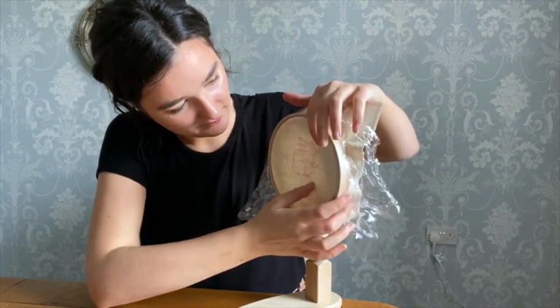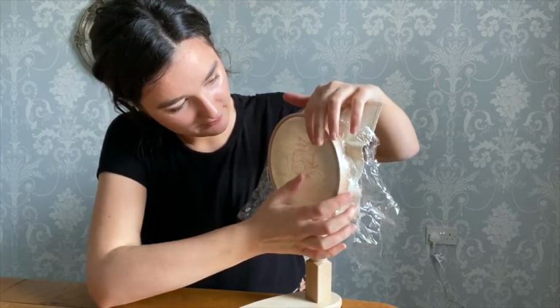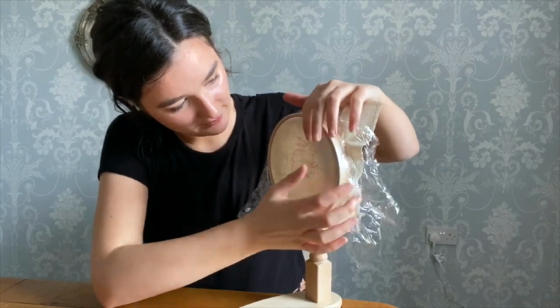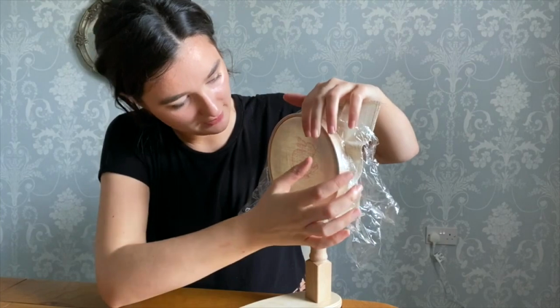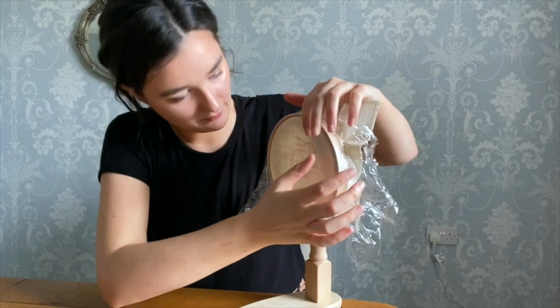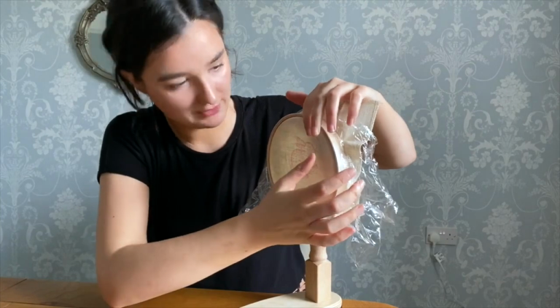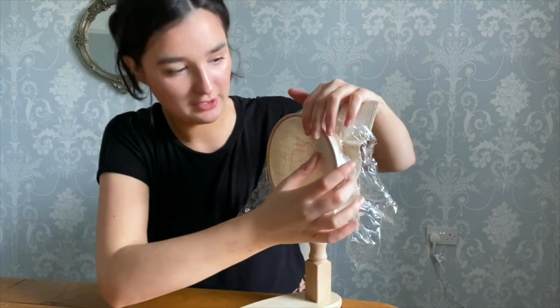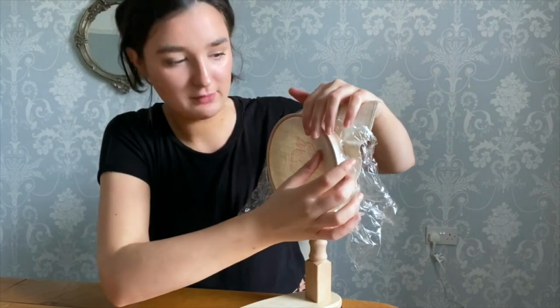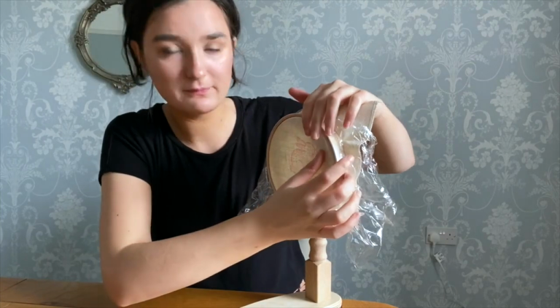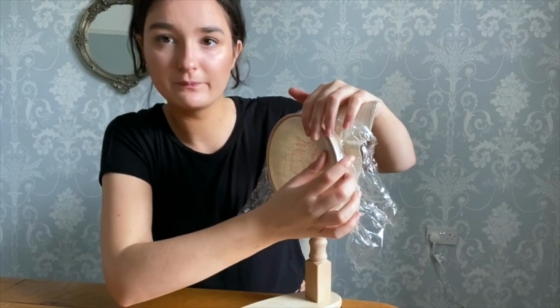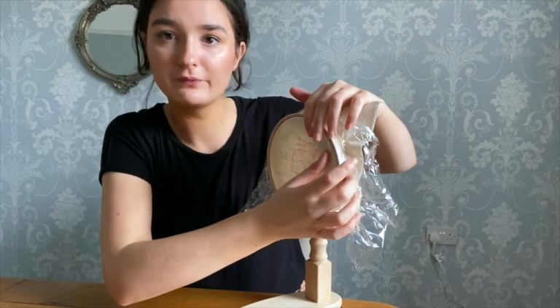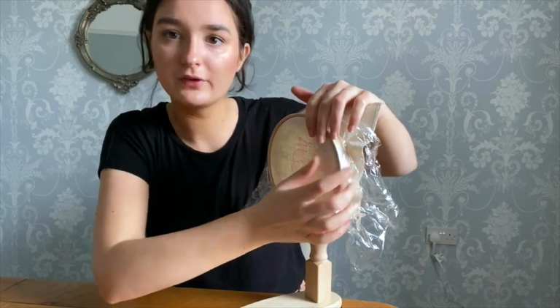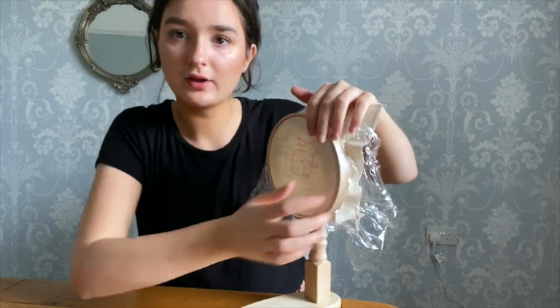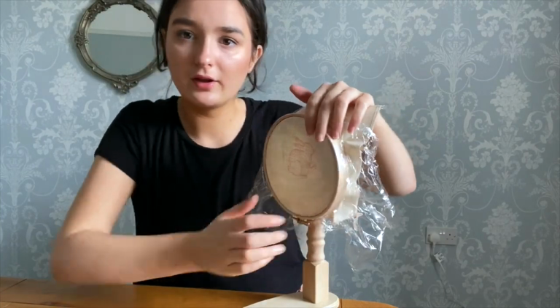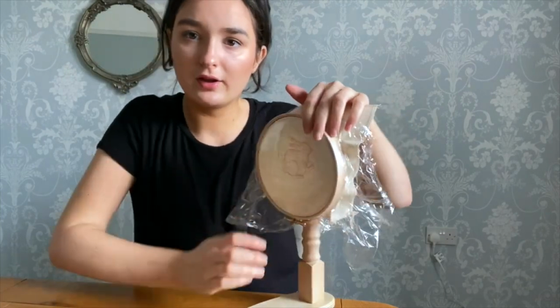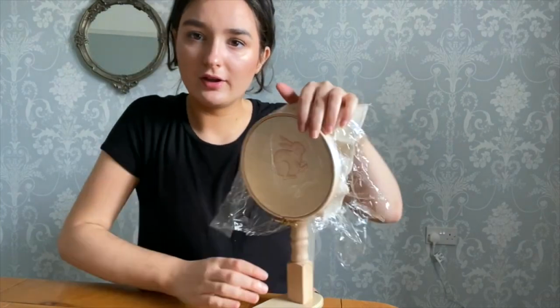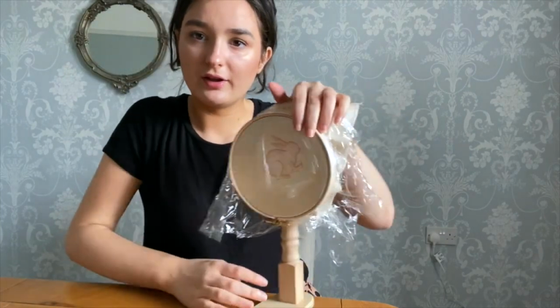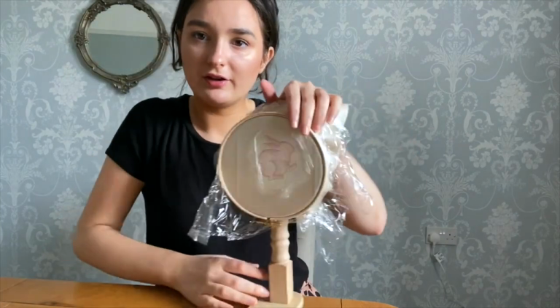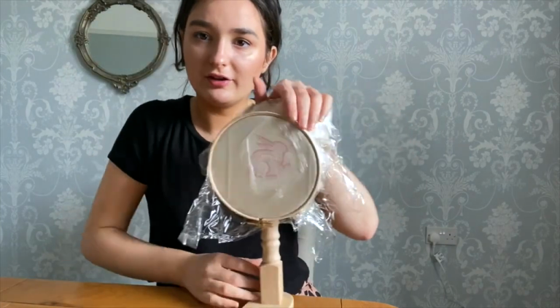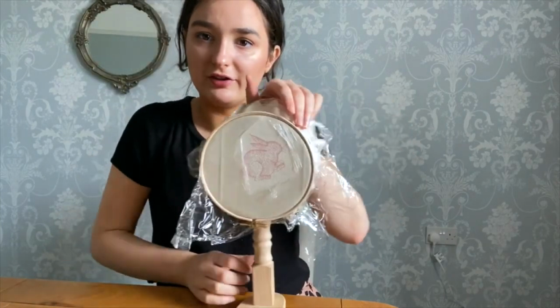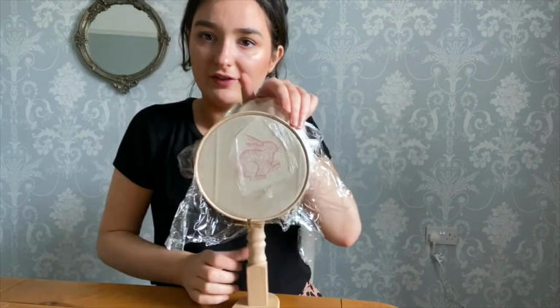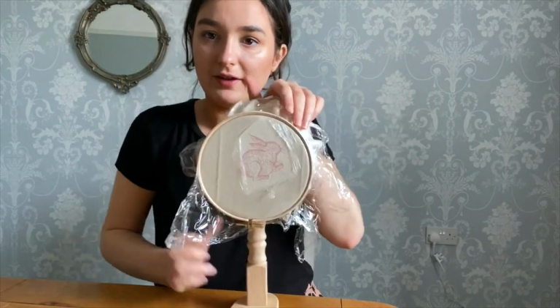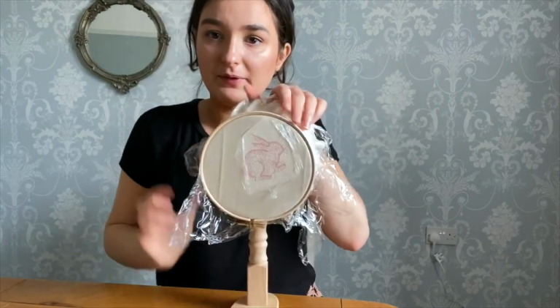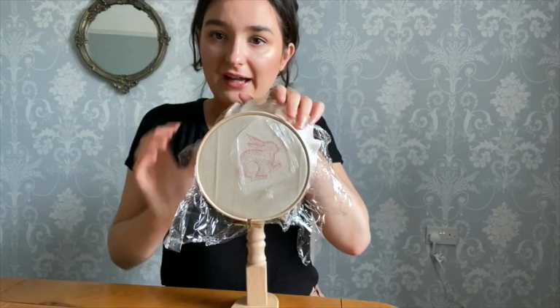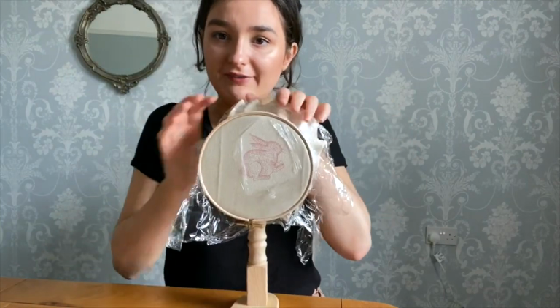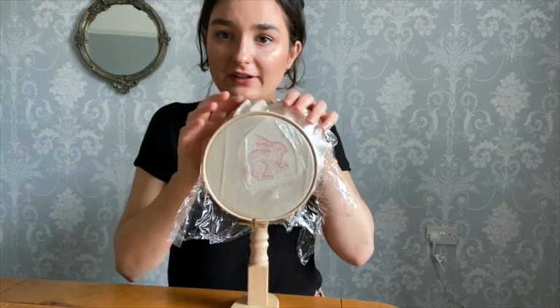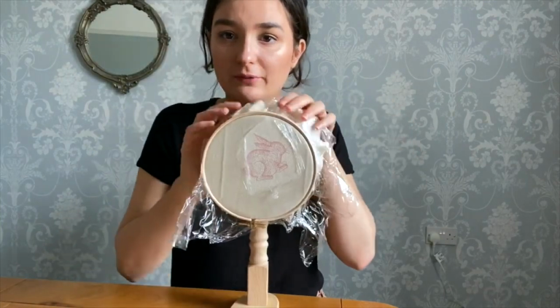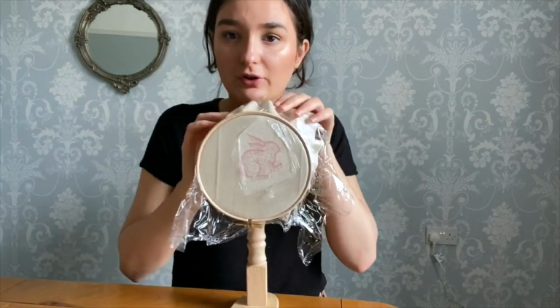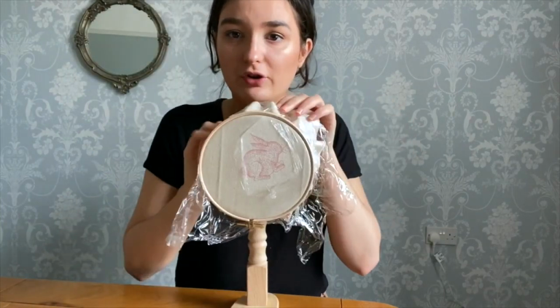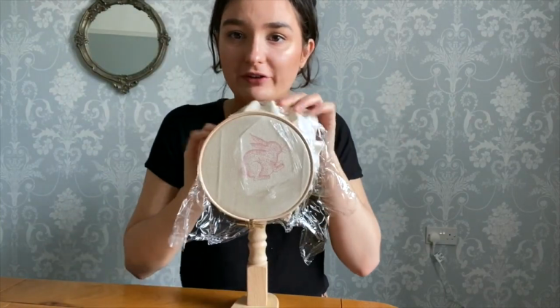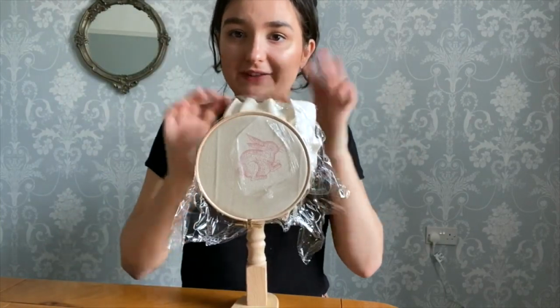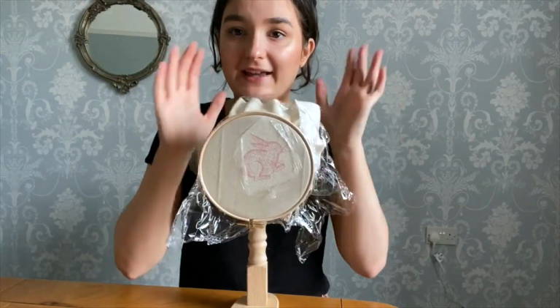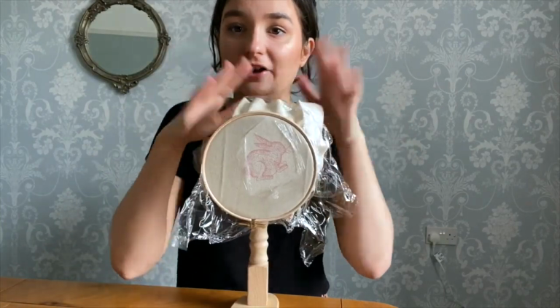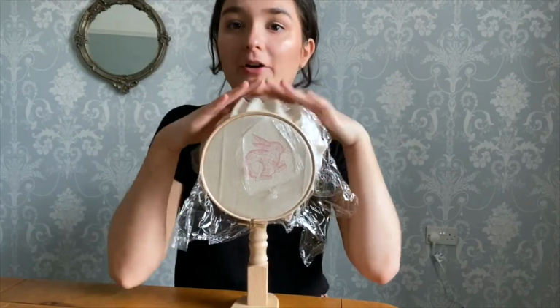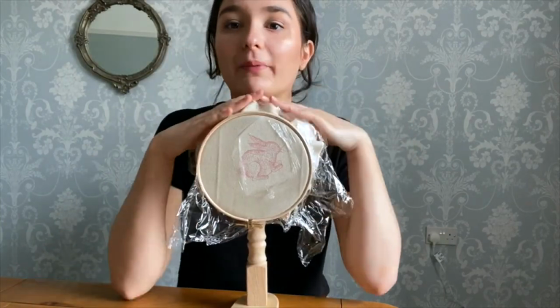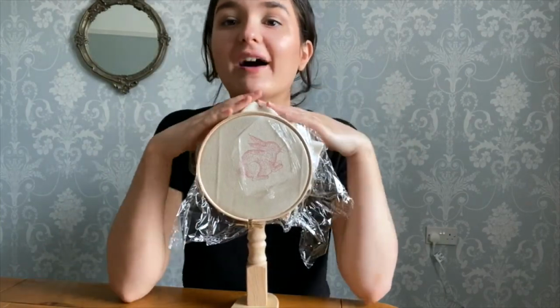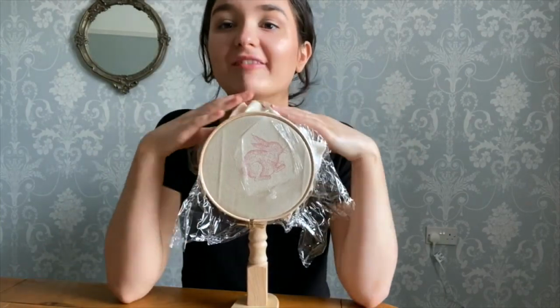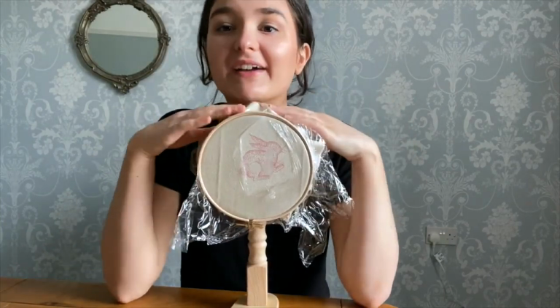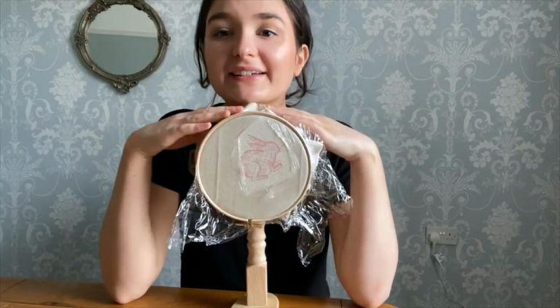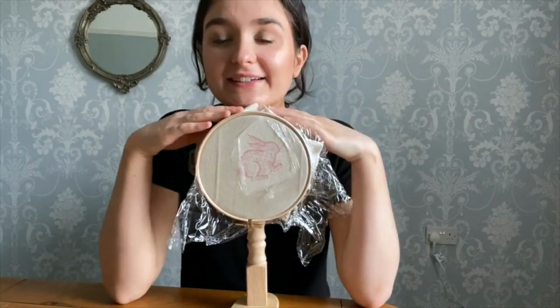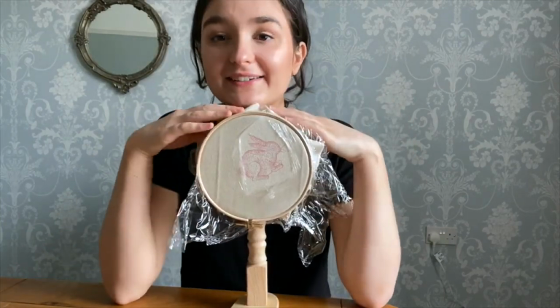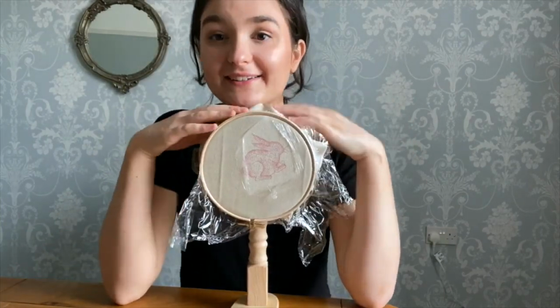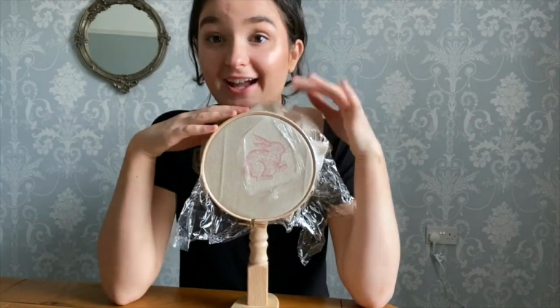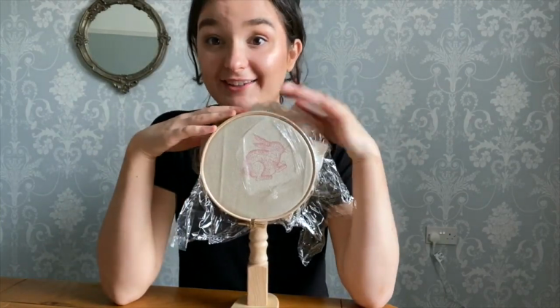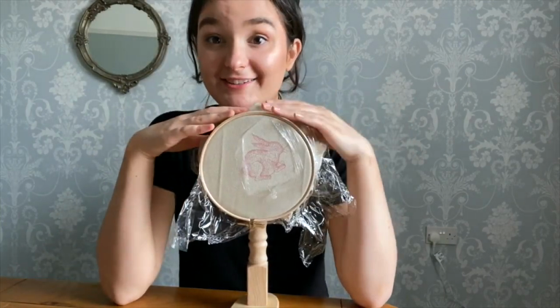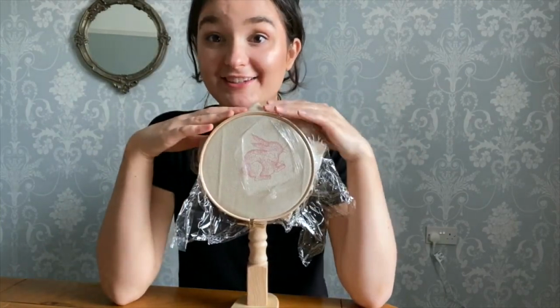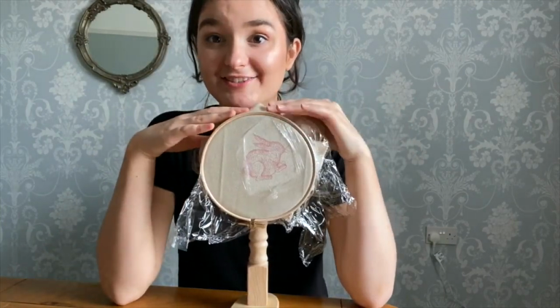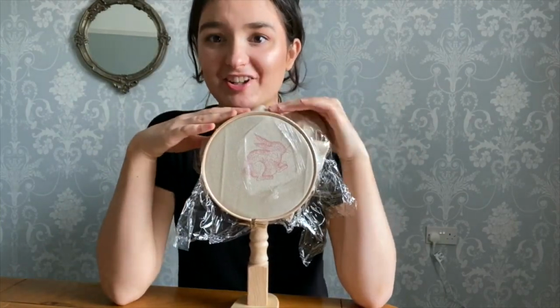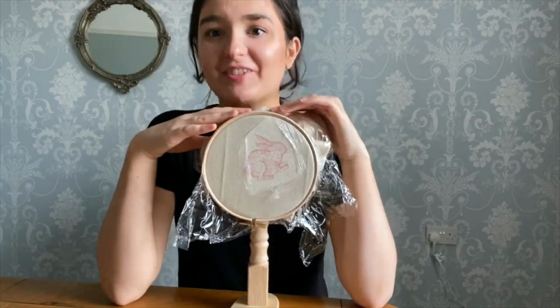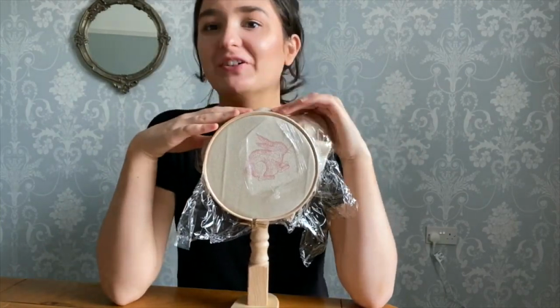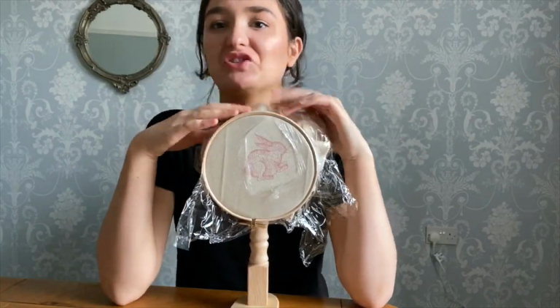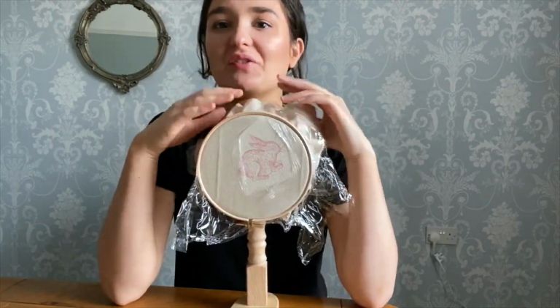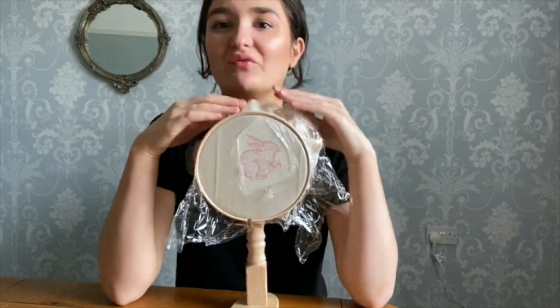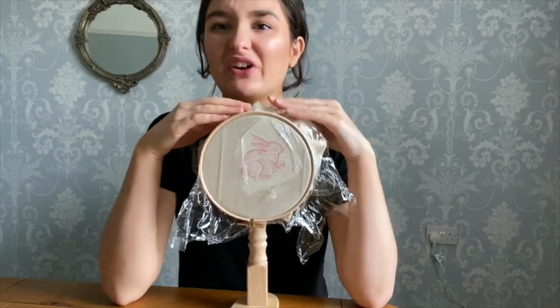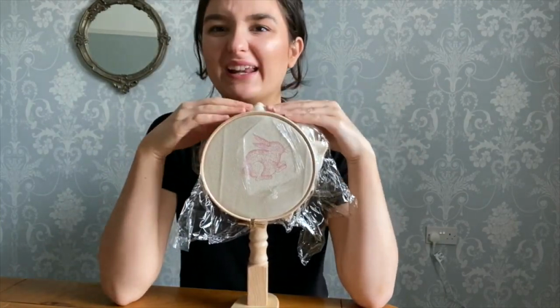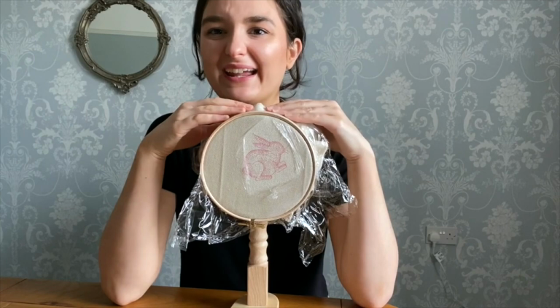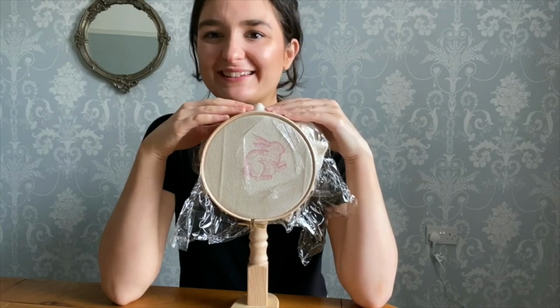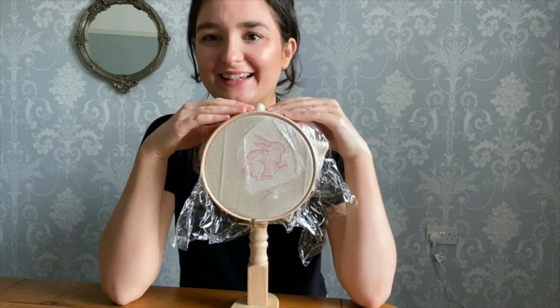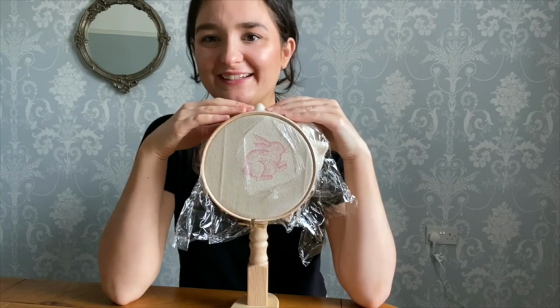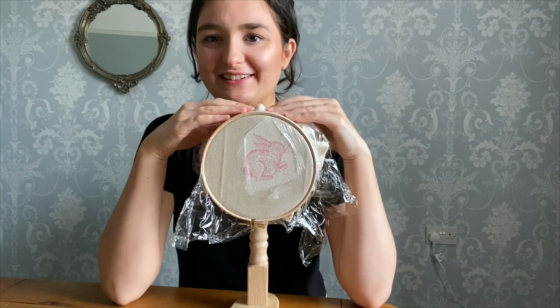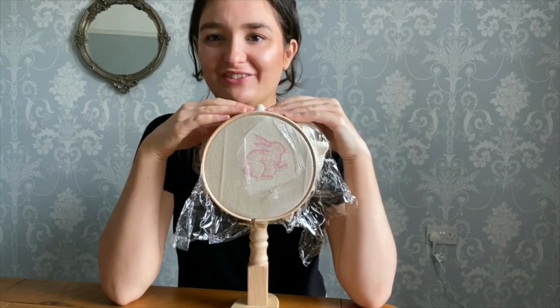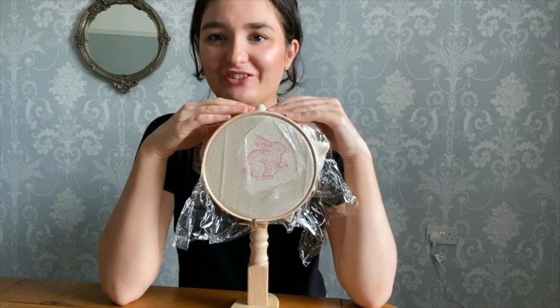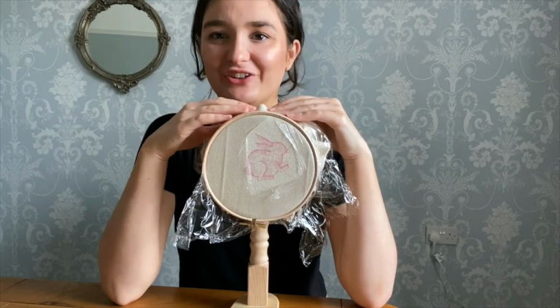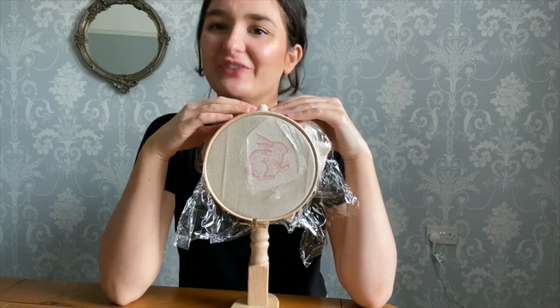There we go, so there we have it — we're all set up and ready to start stitching, which I'm really excited for.